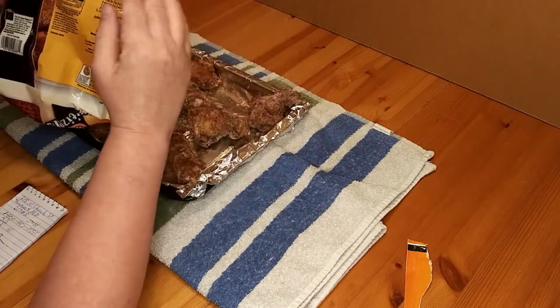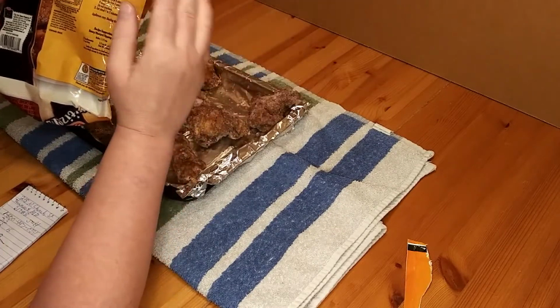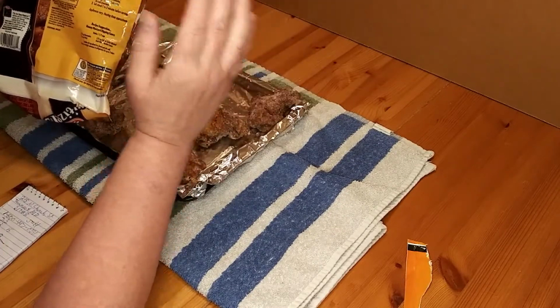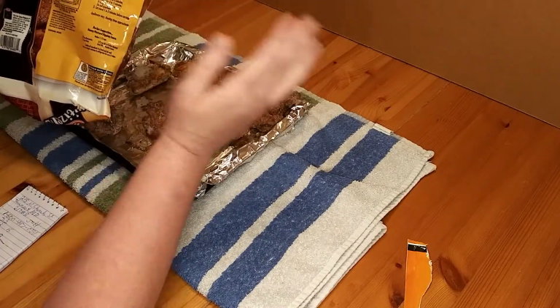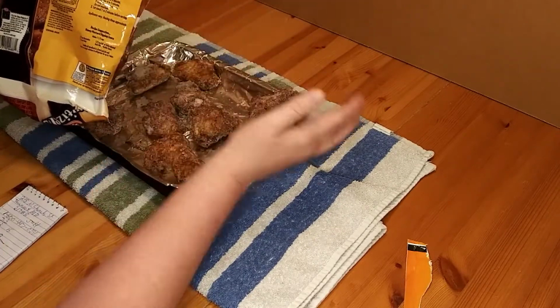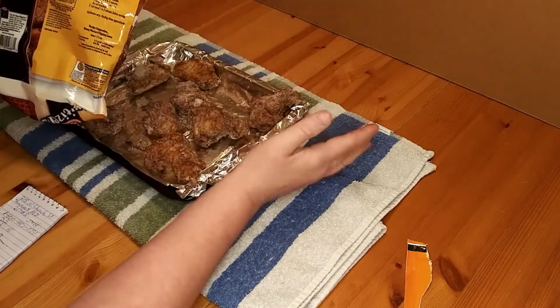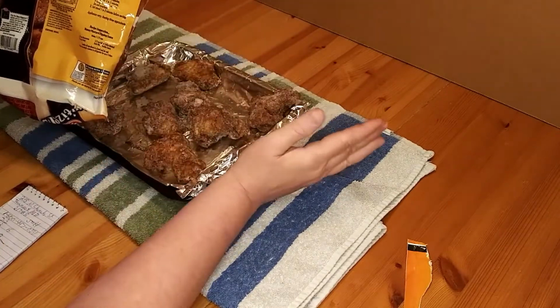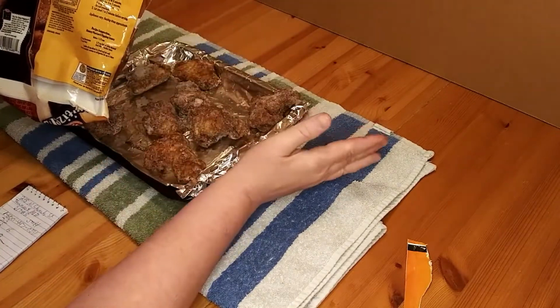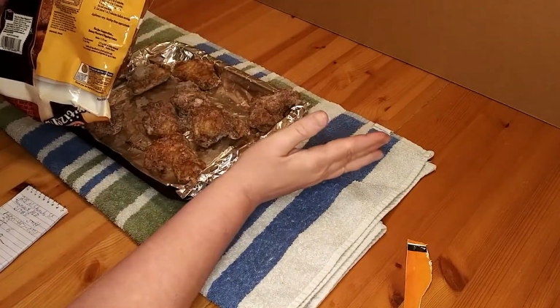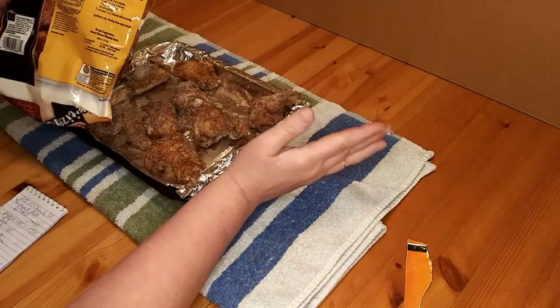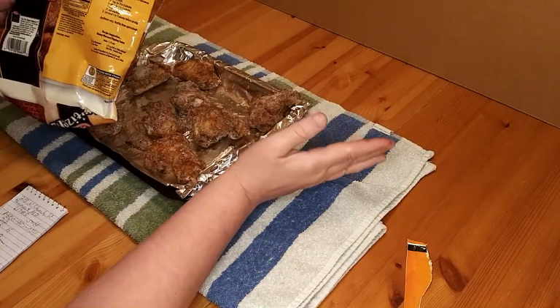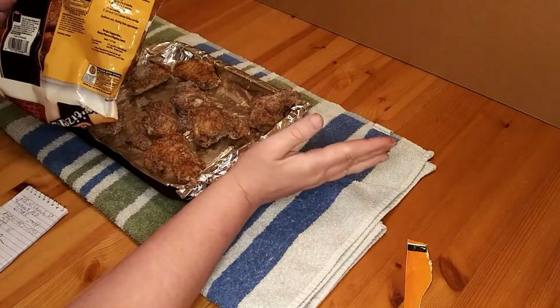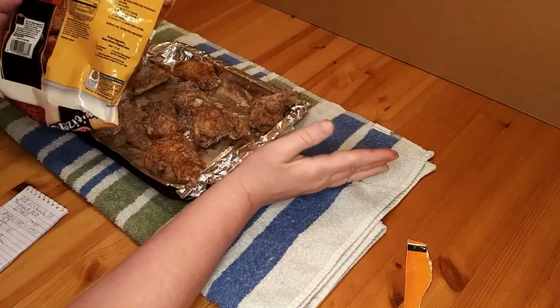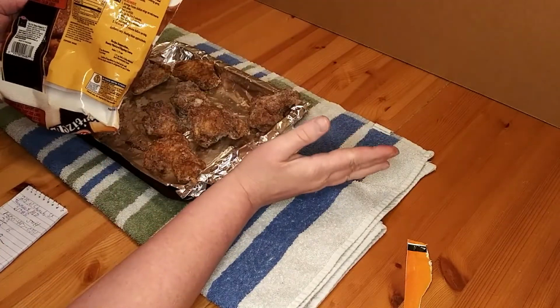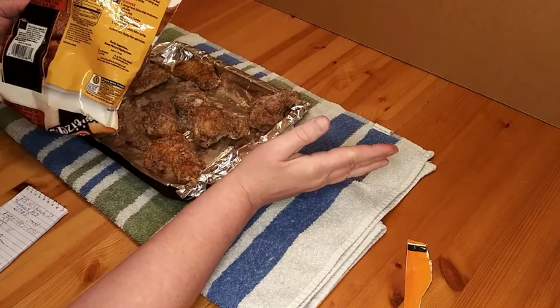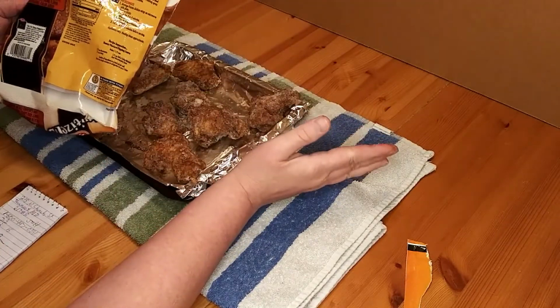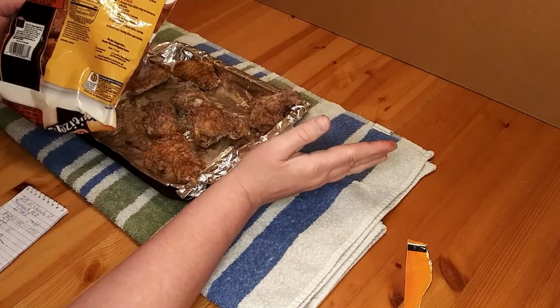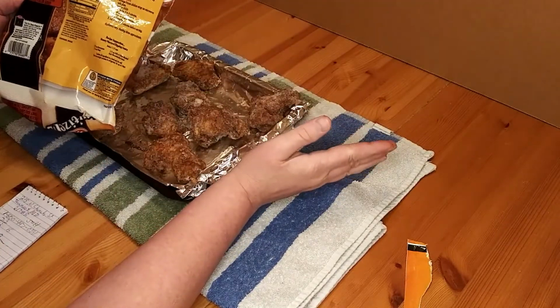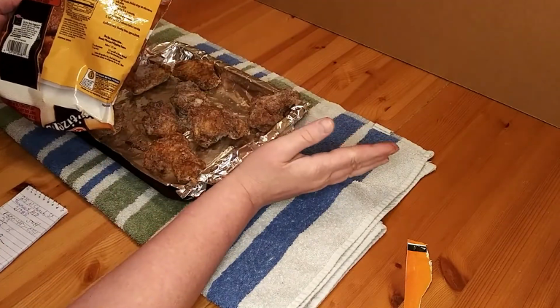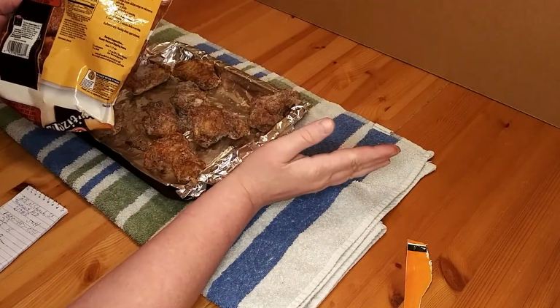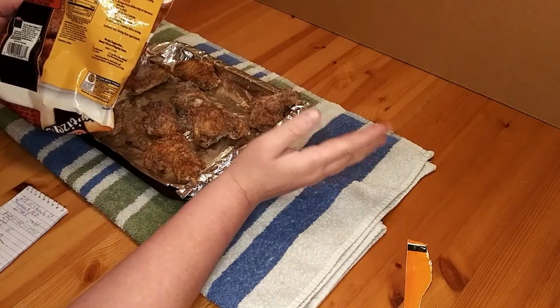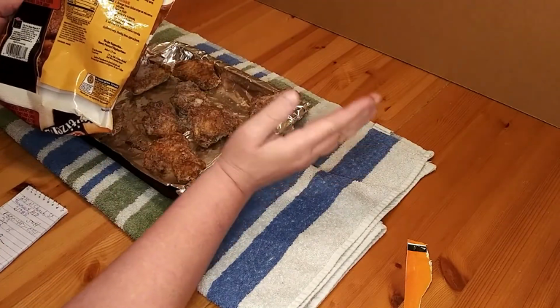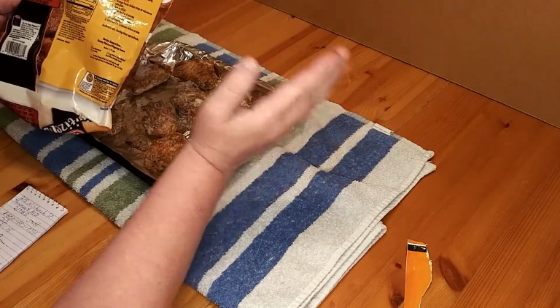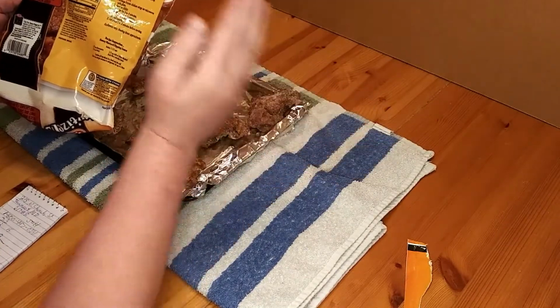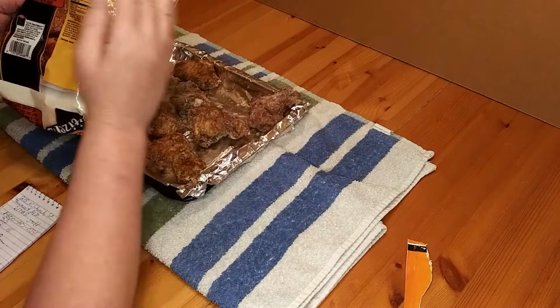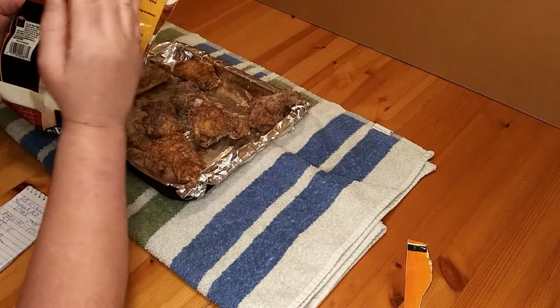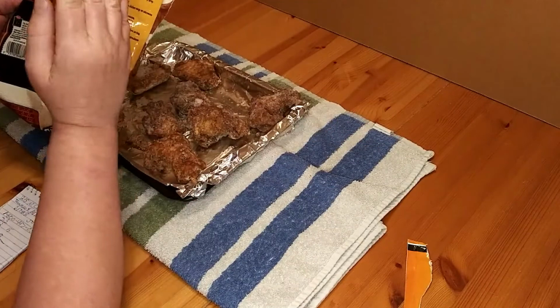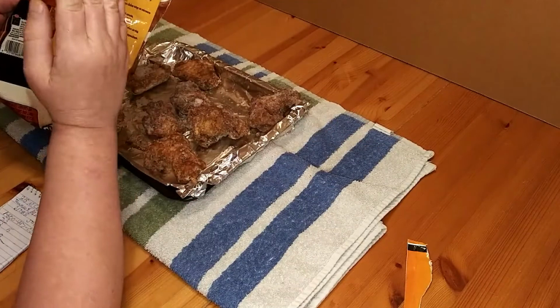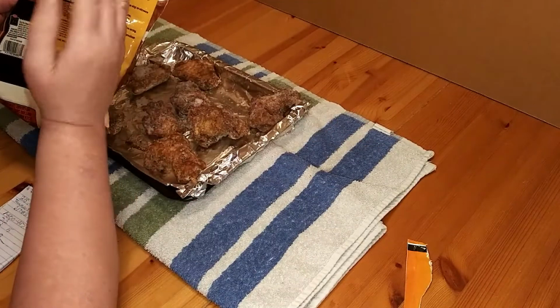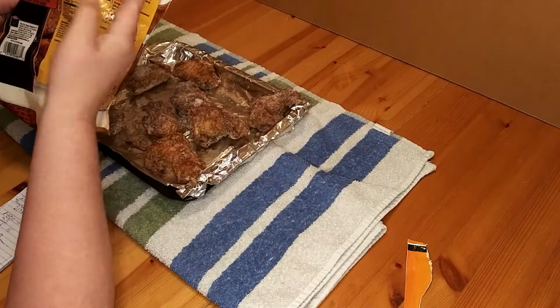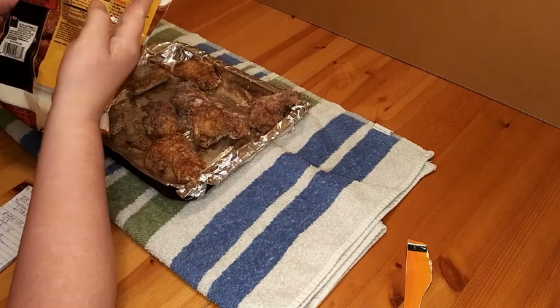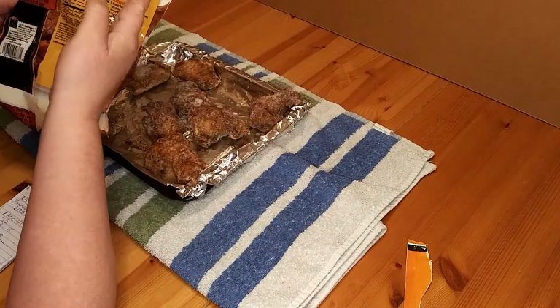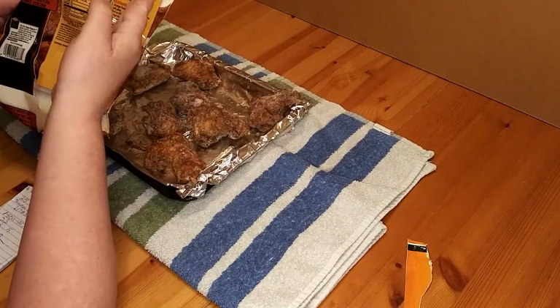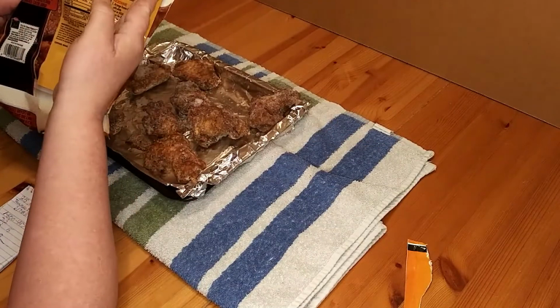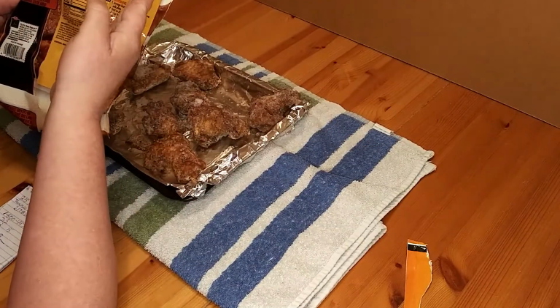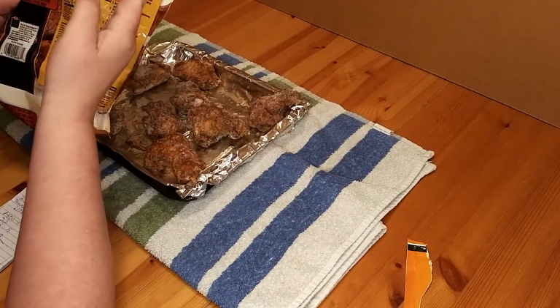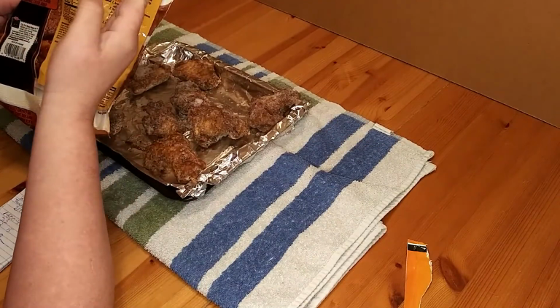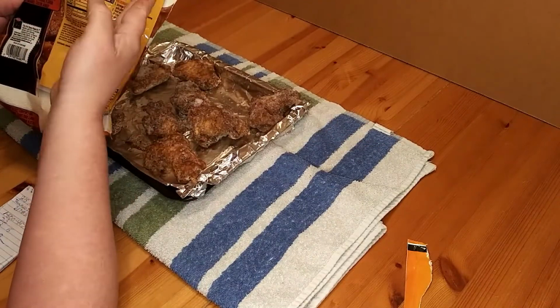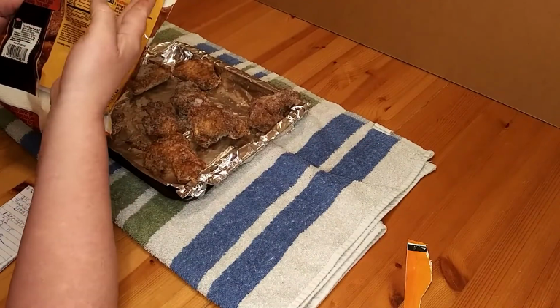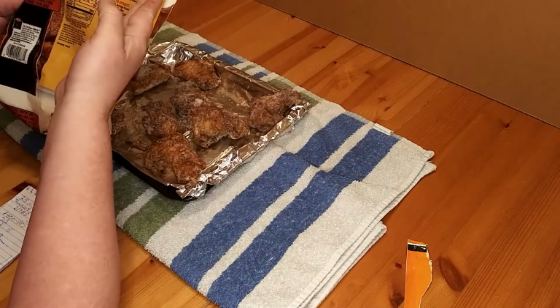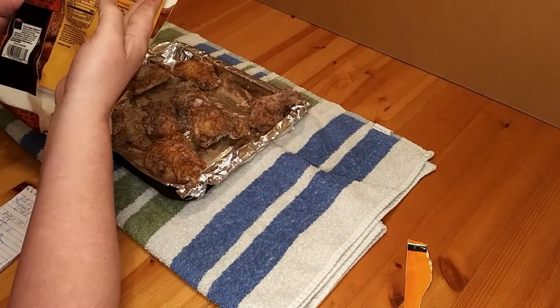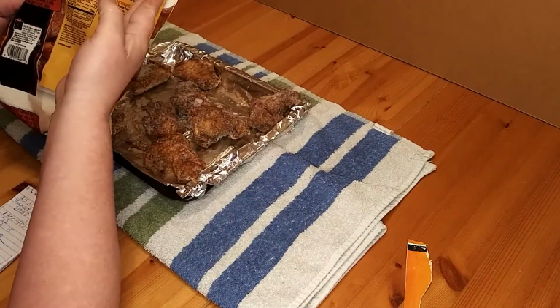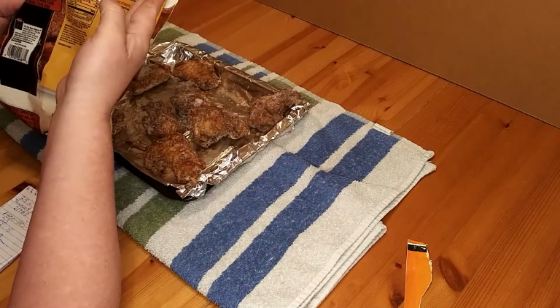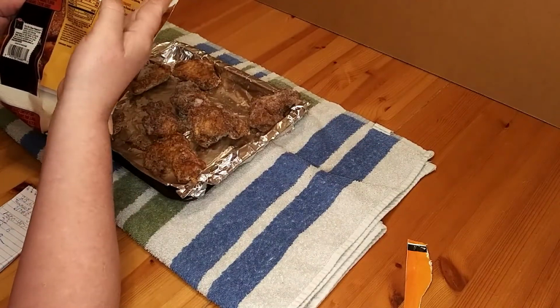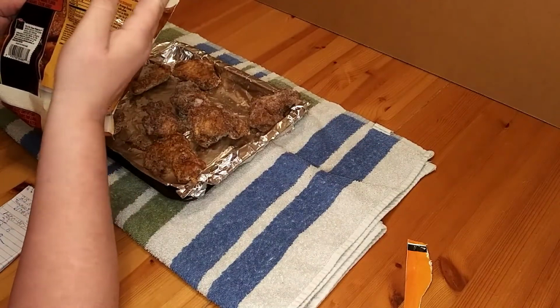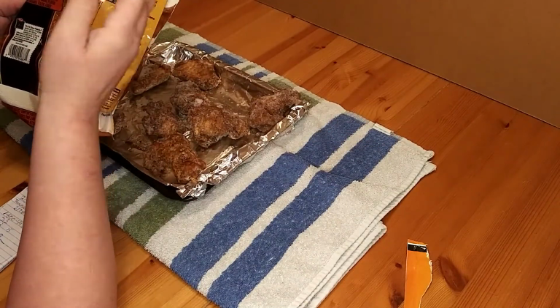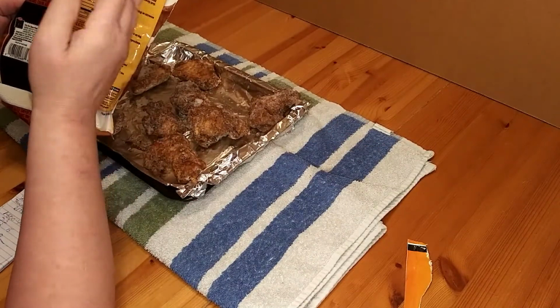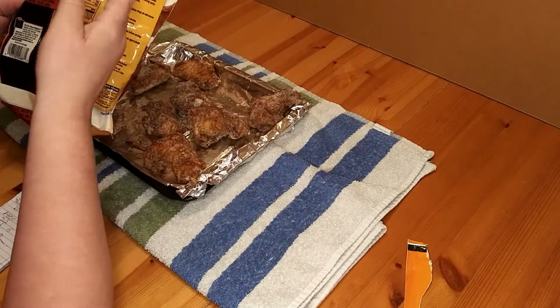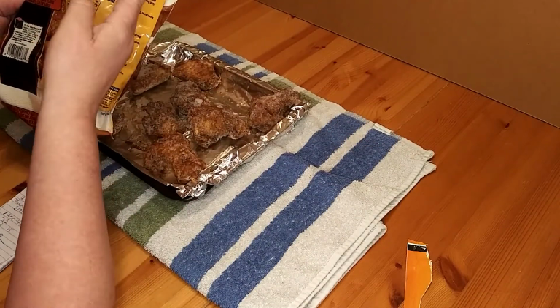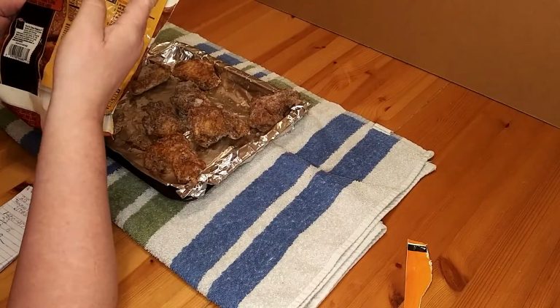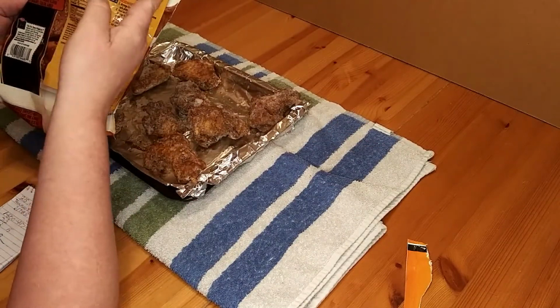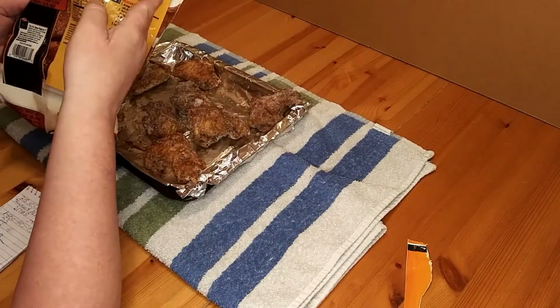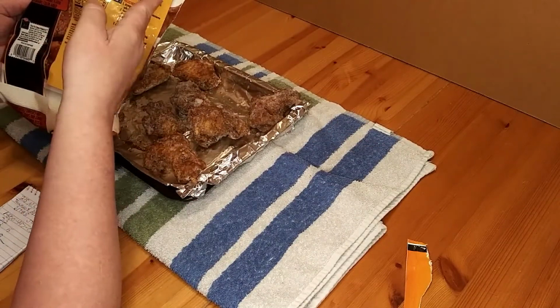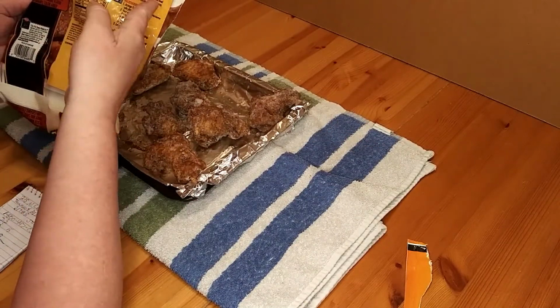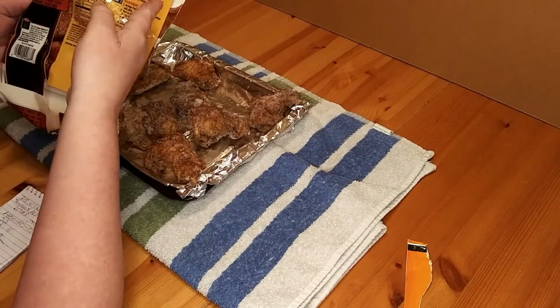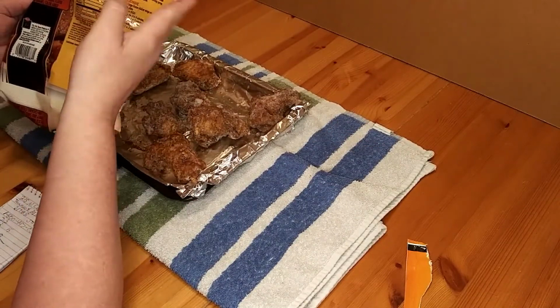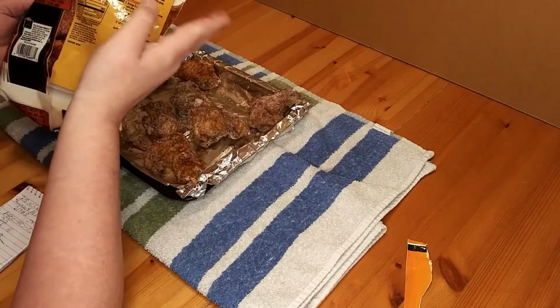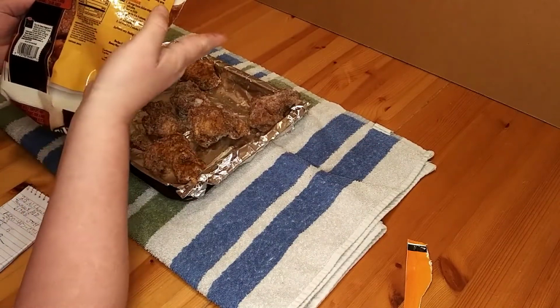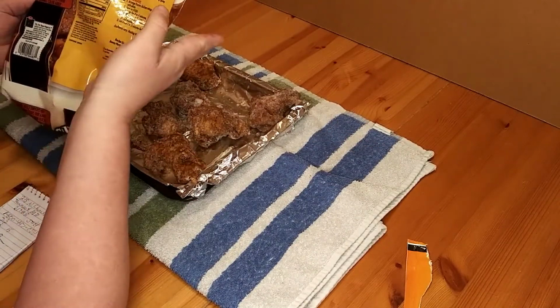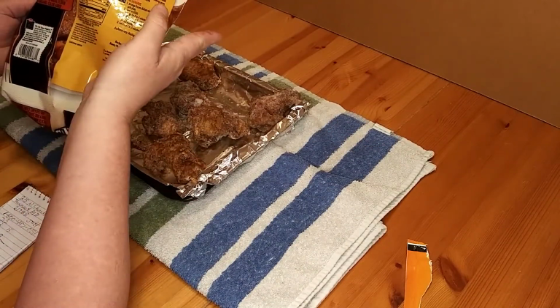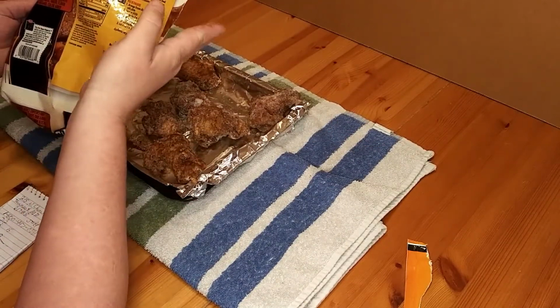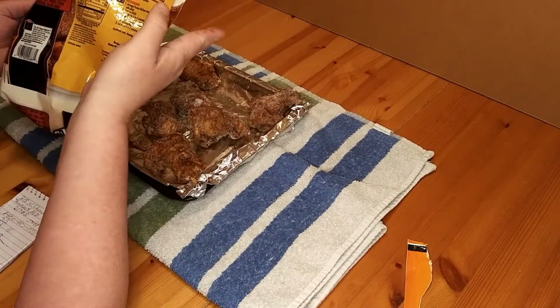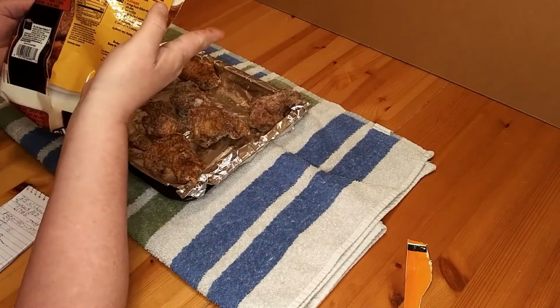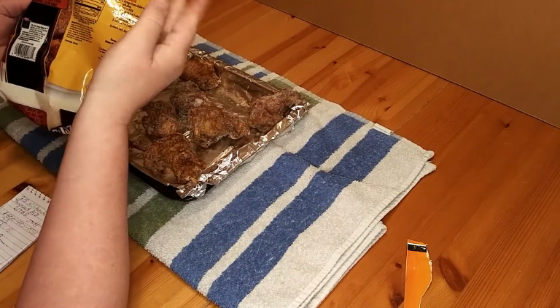I'm going to give them the best chance possible. I've got my oven preheated to 425 and I'm going to stick them in for 18 to 20 minutes.